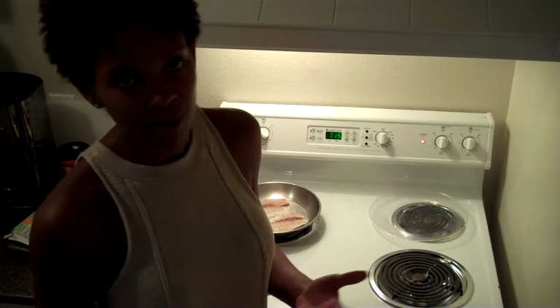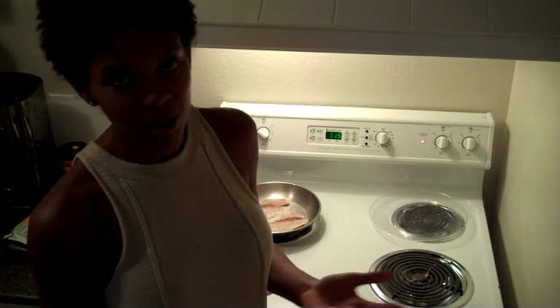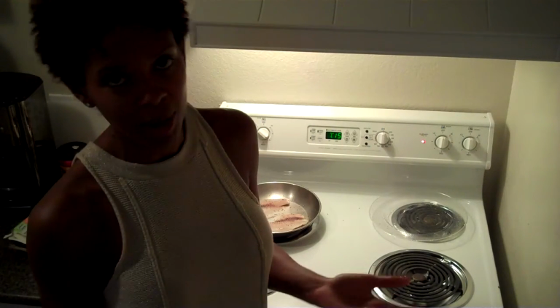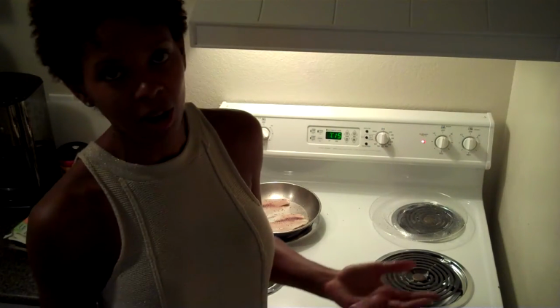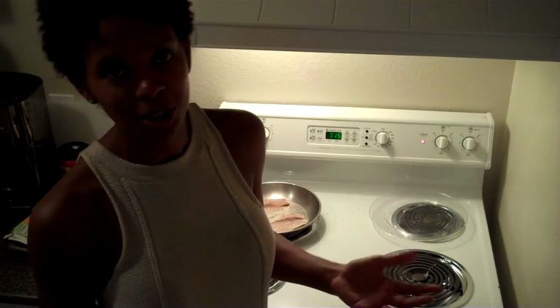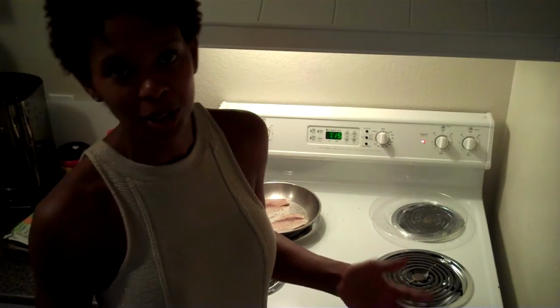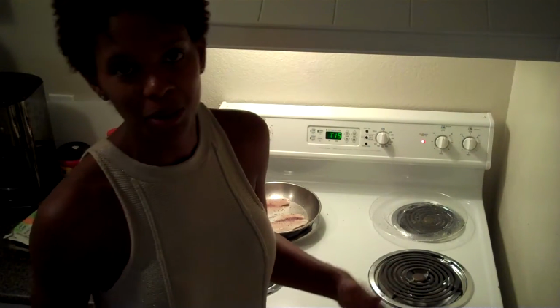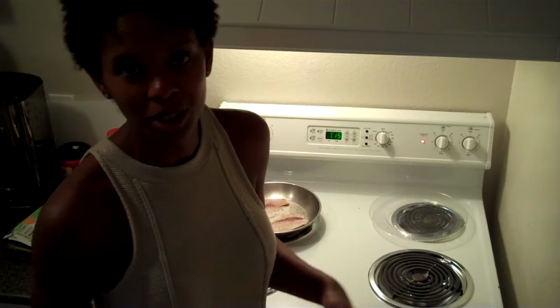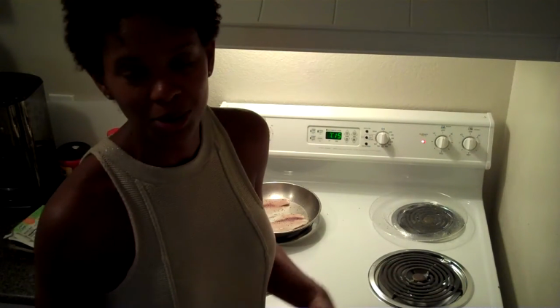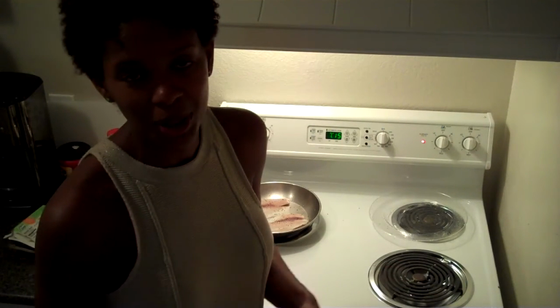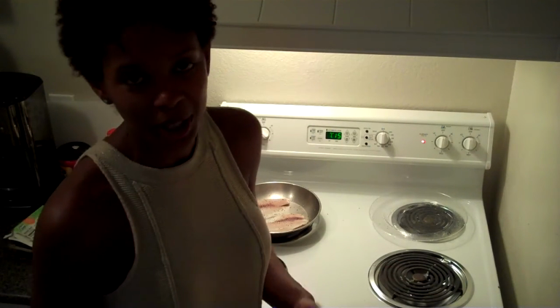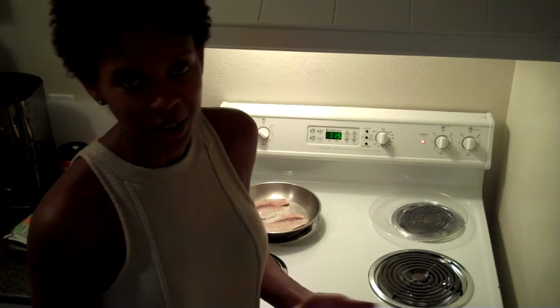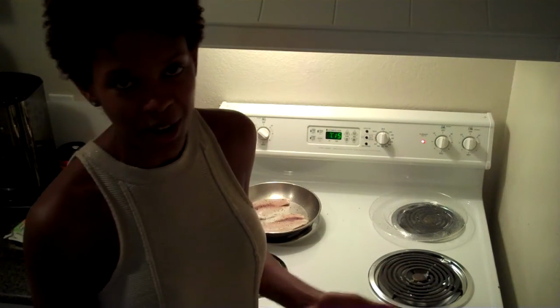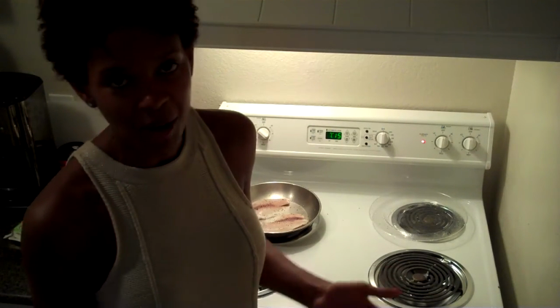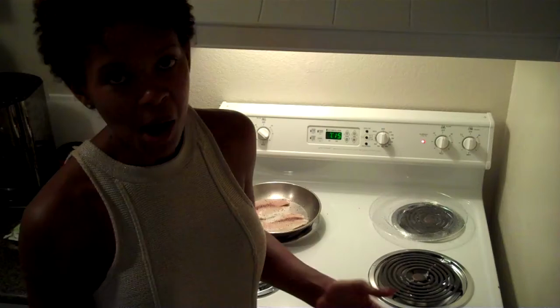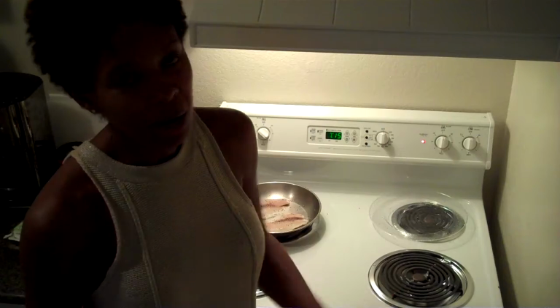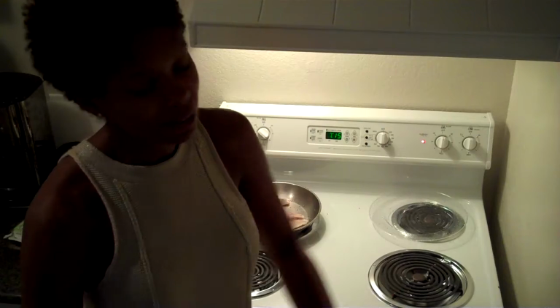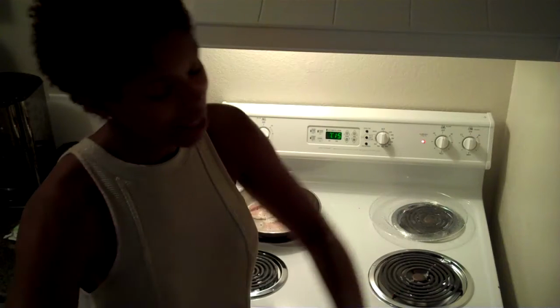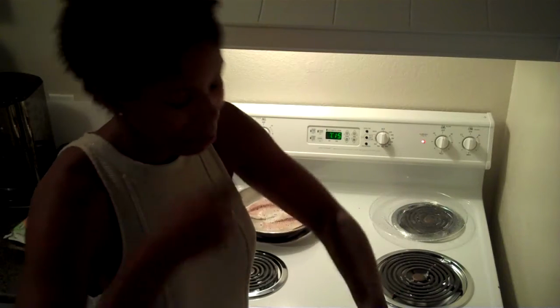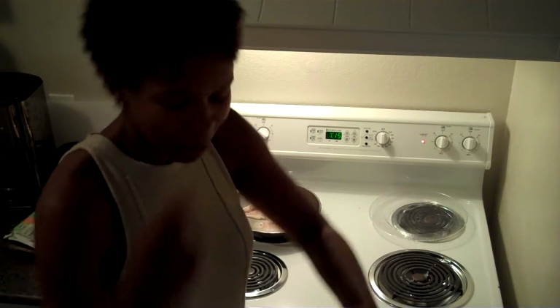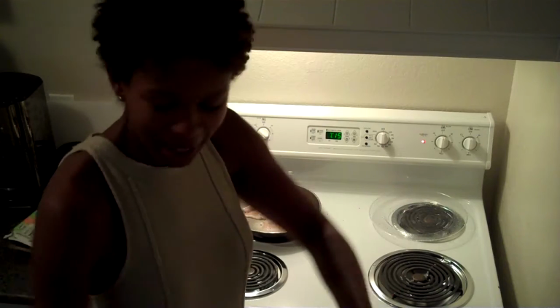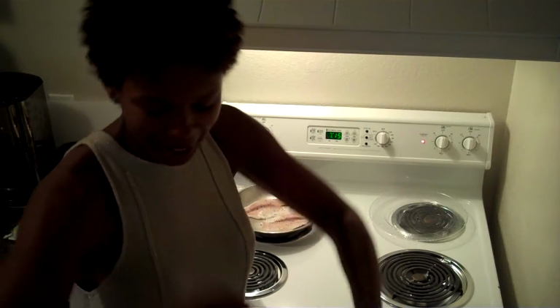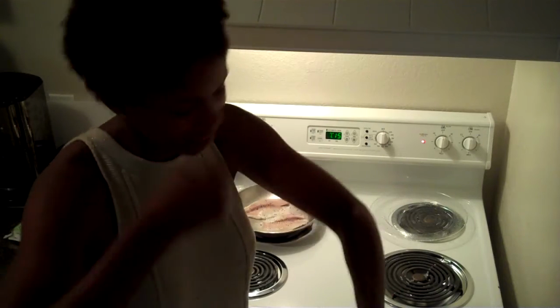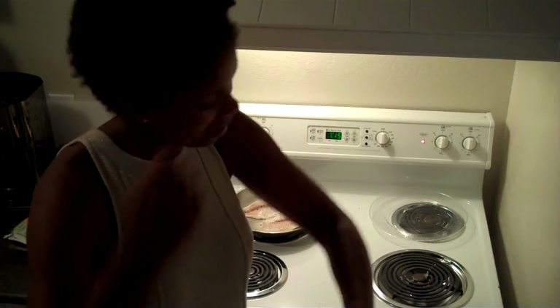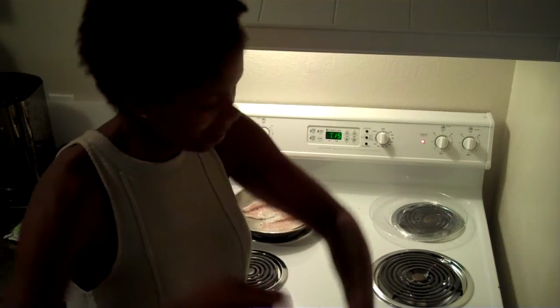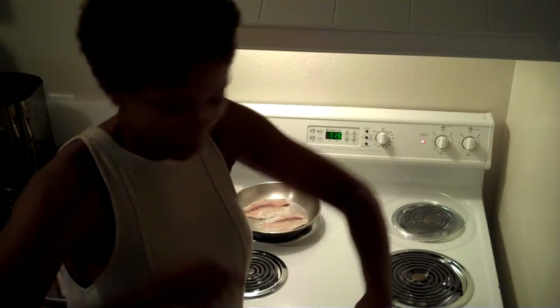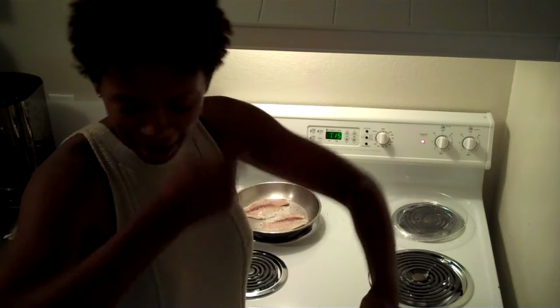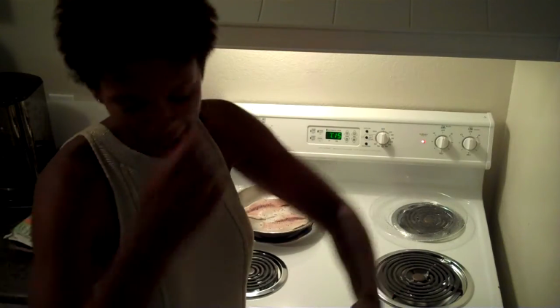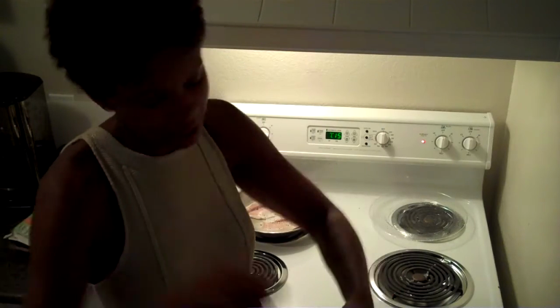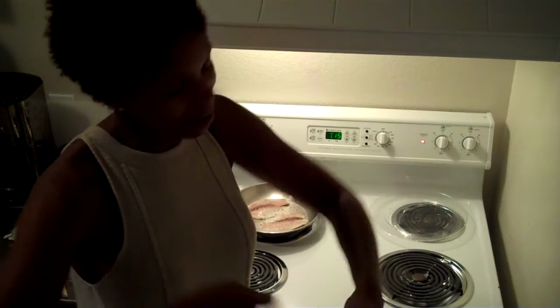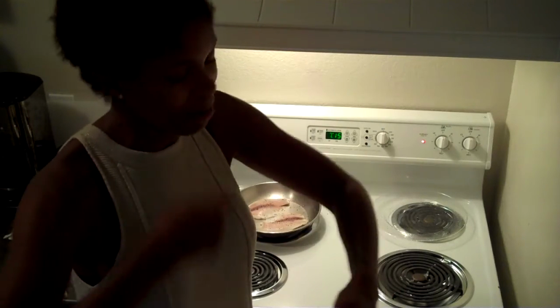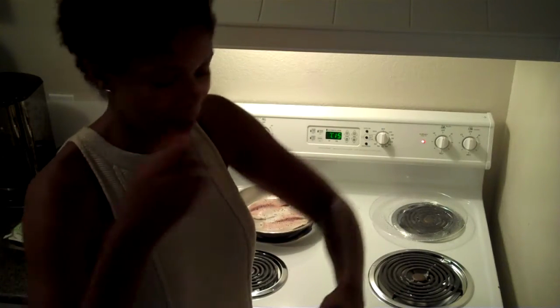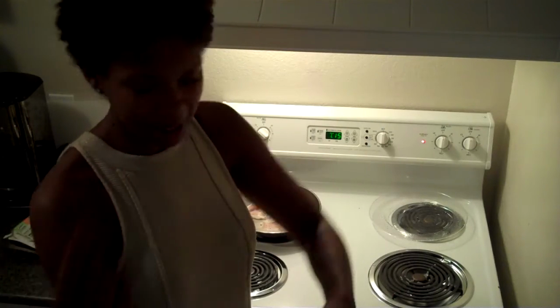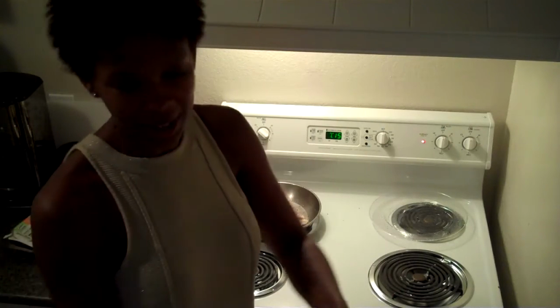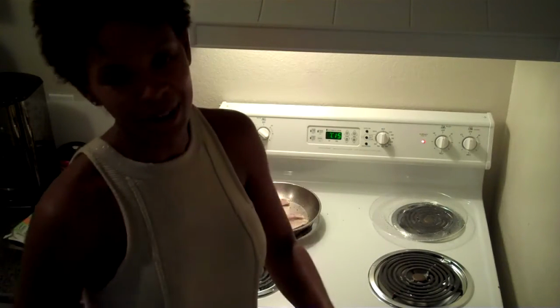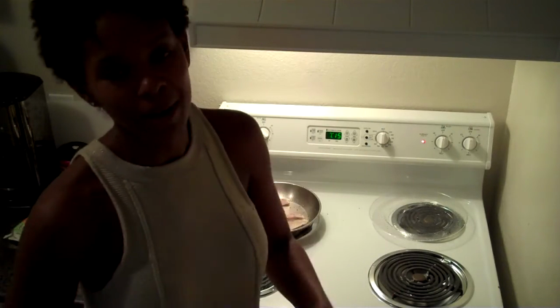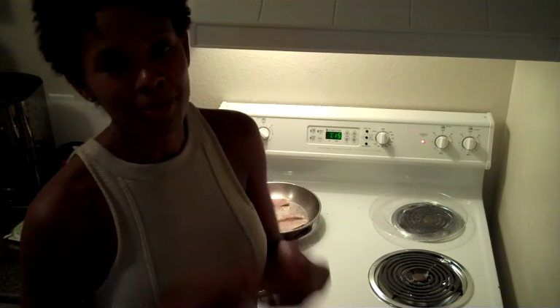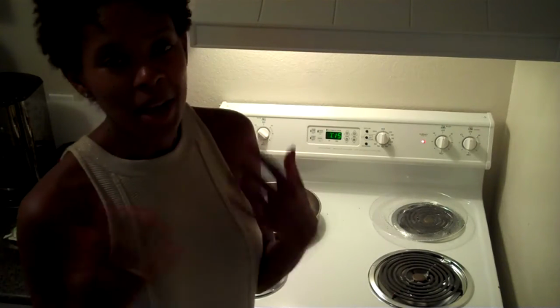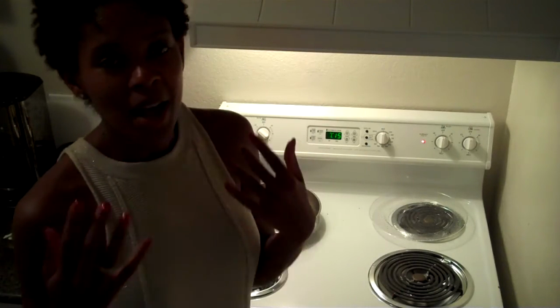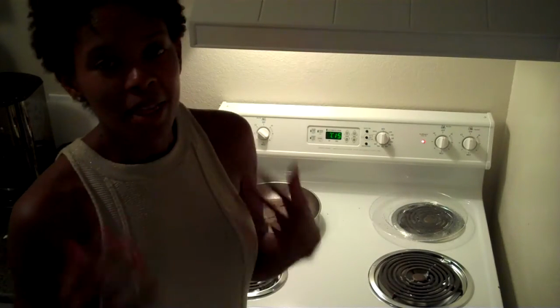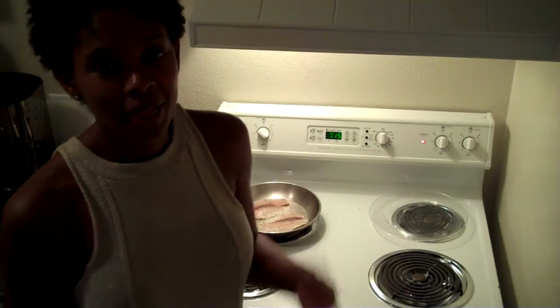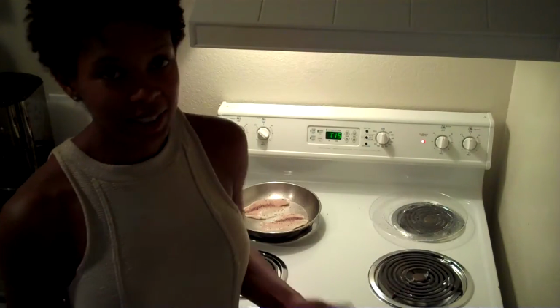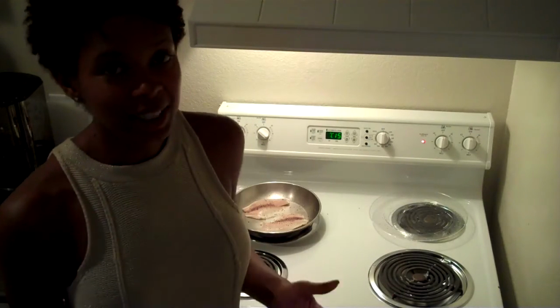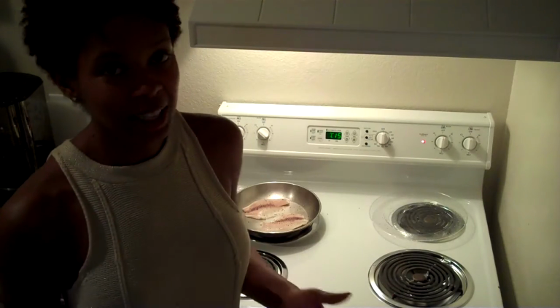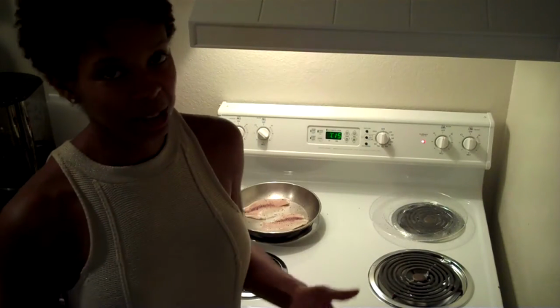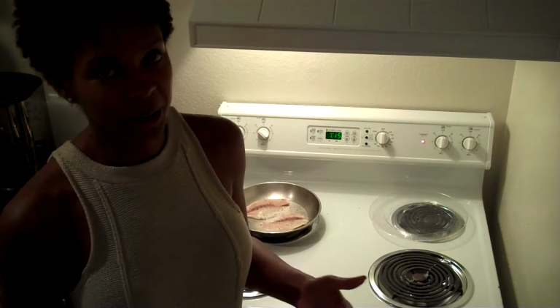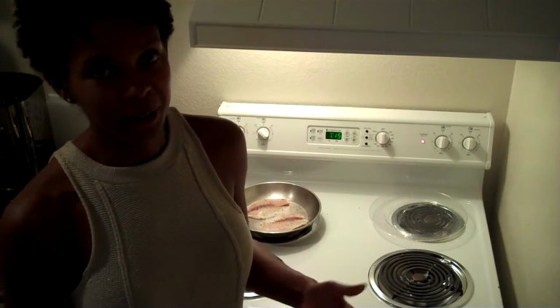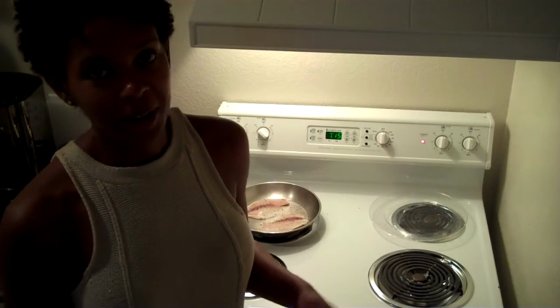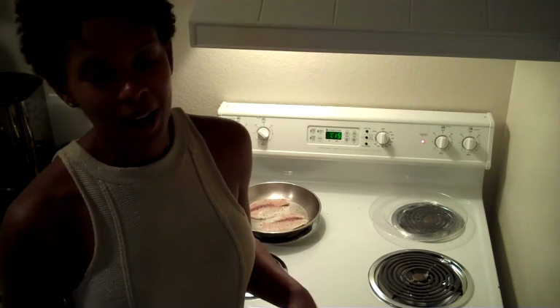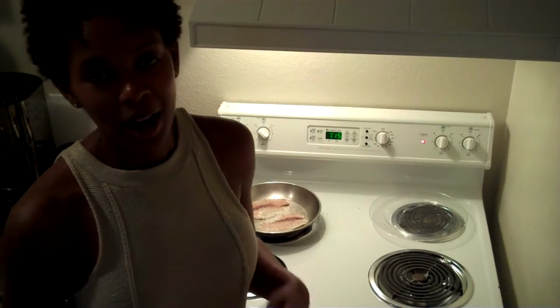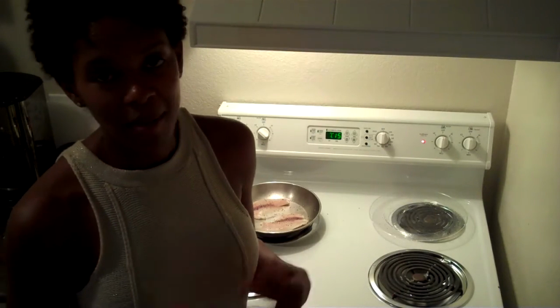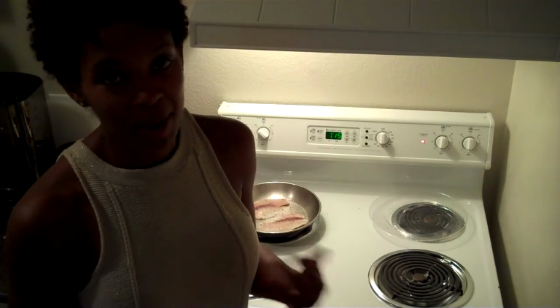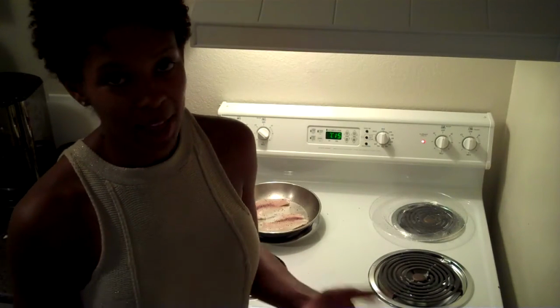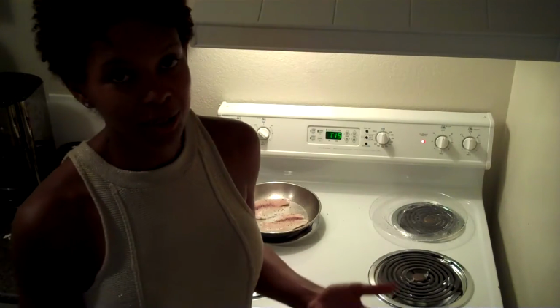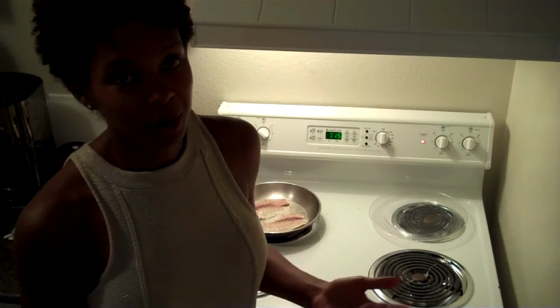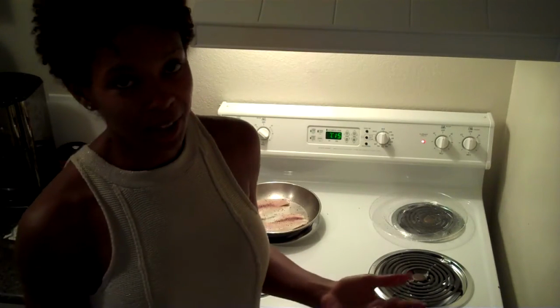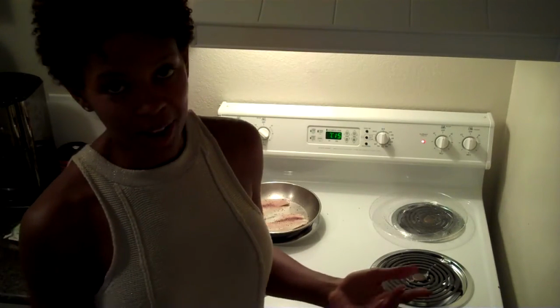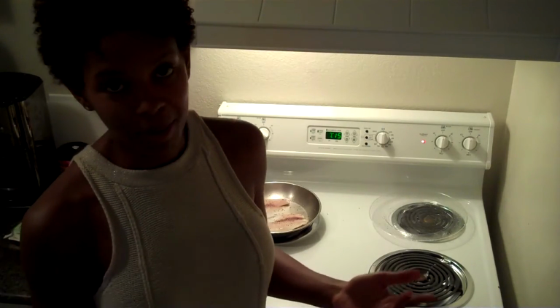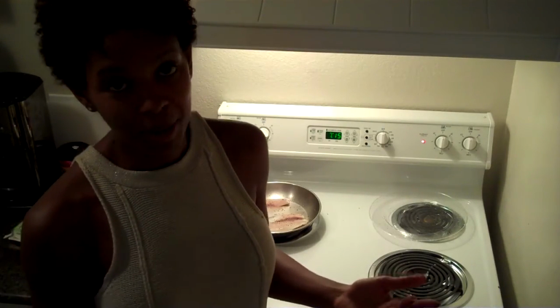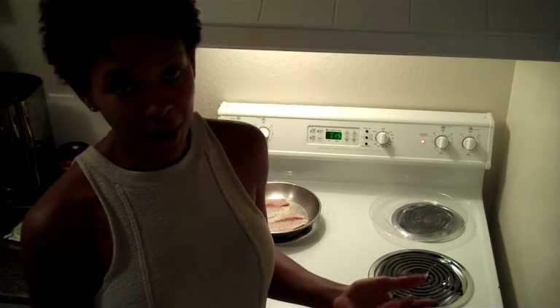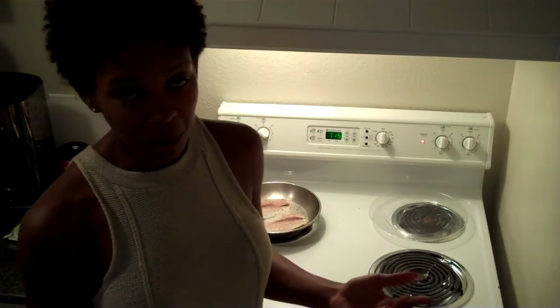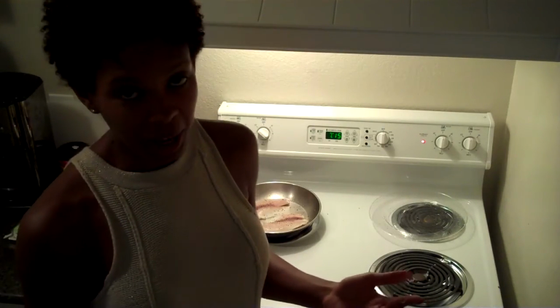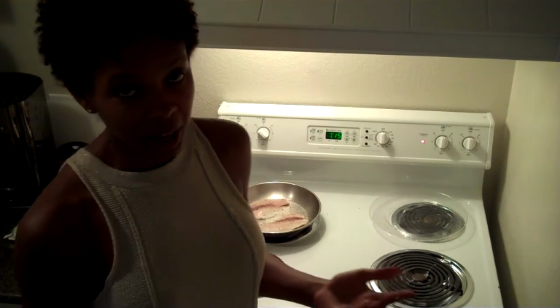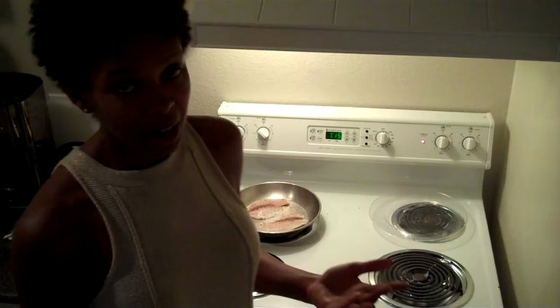We come from a culture where it's like, I've never done a plate — got to eat it up, got to eat it up. That's not true. And that's really how you put on weight.